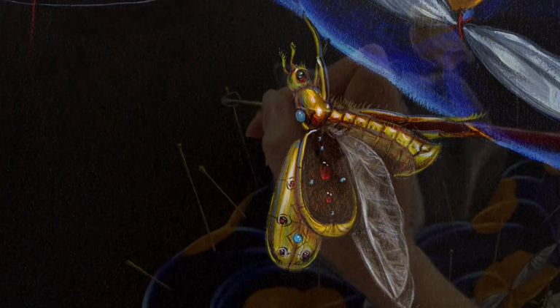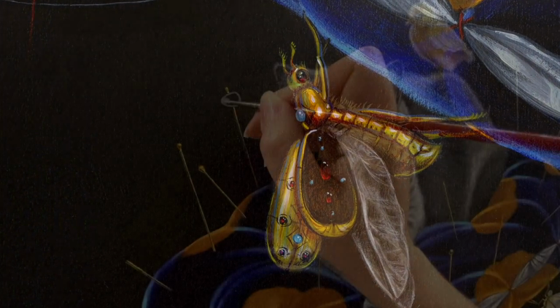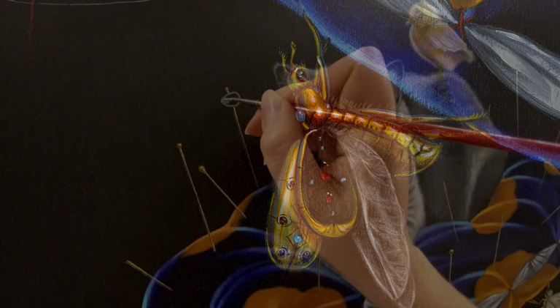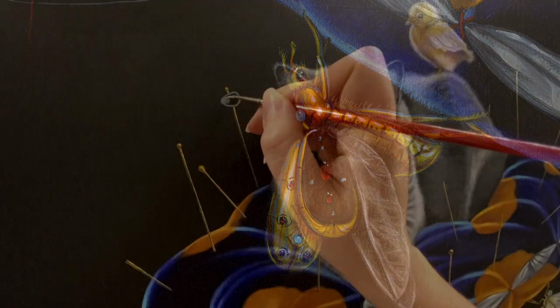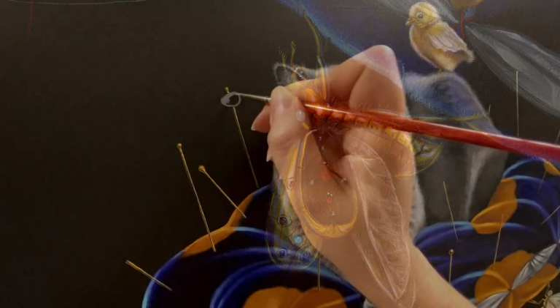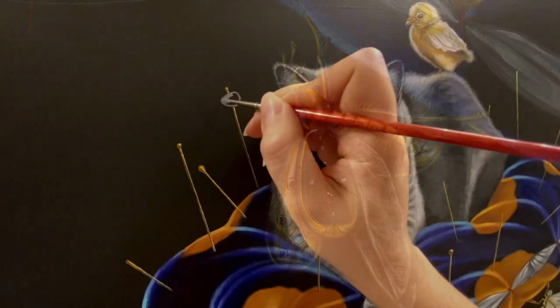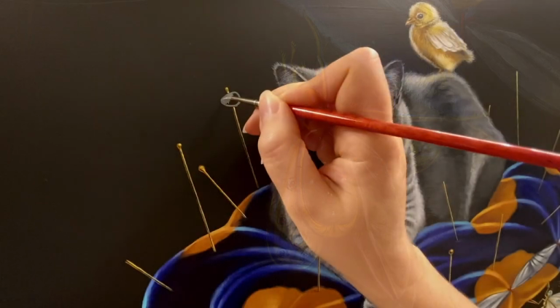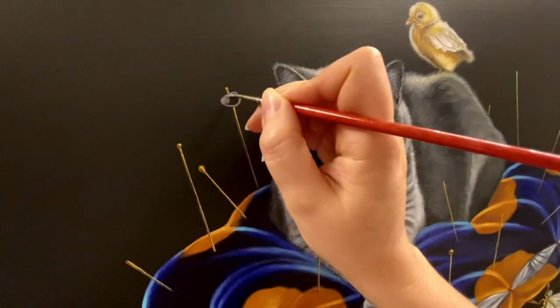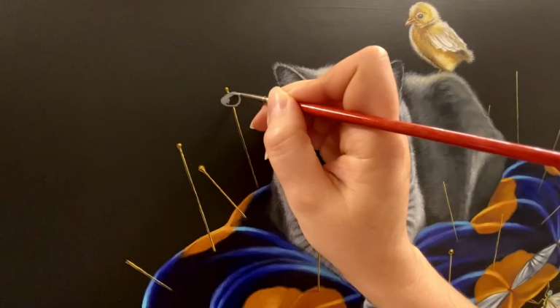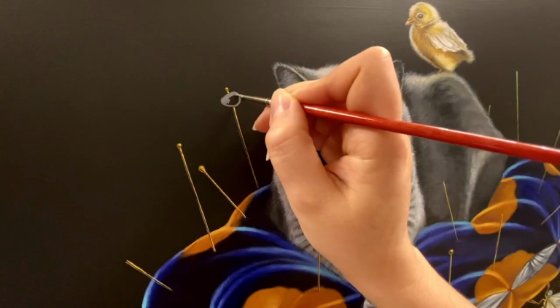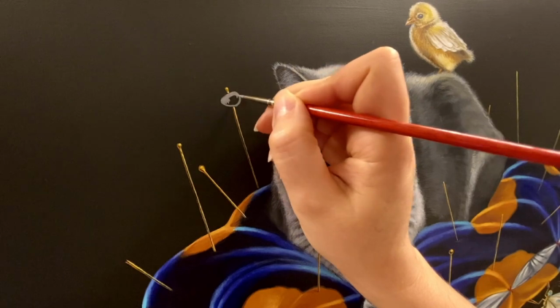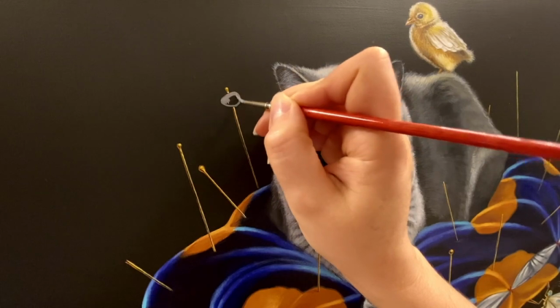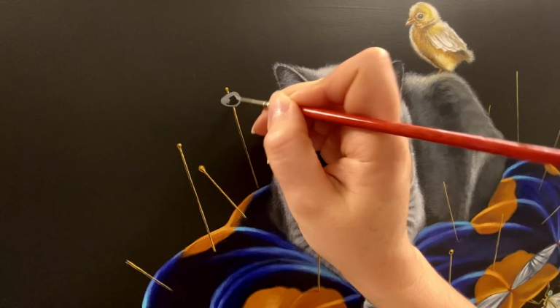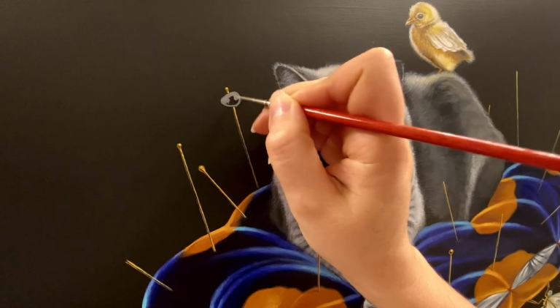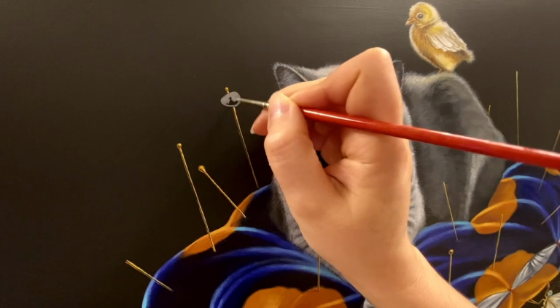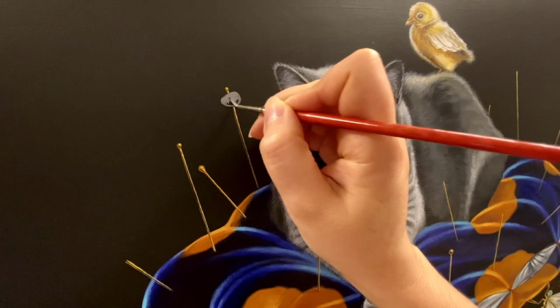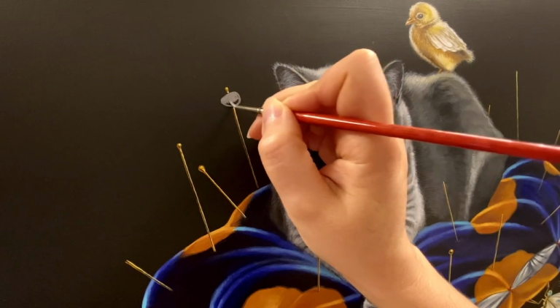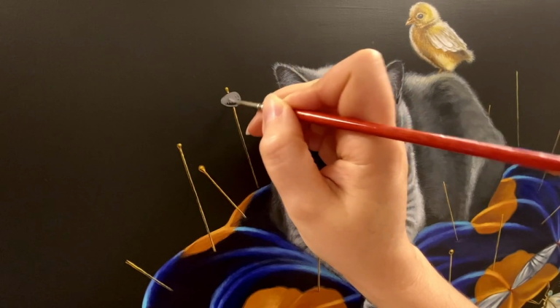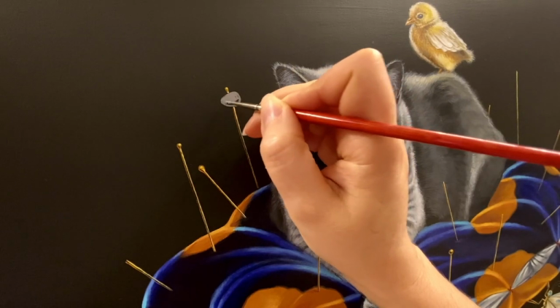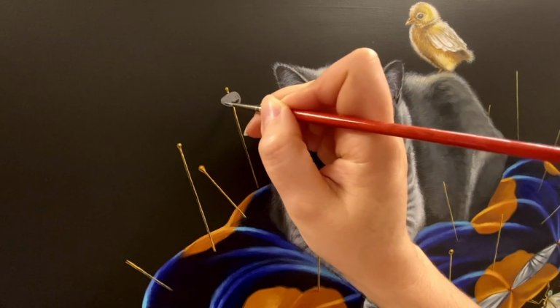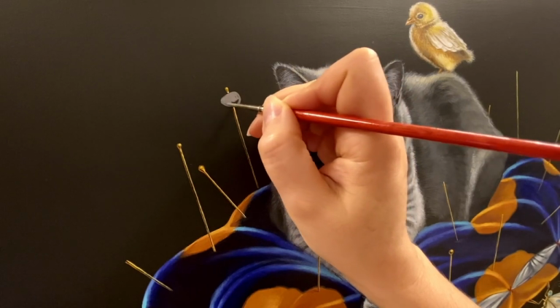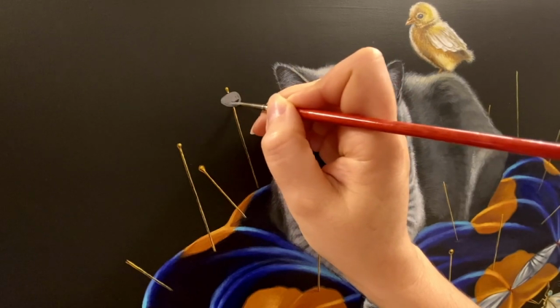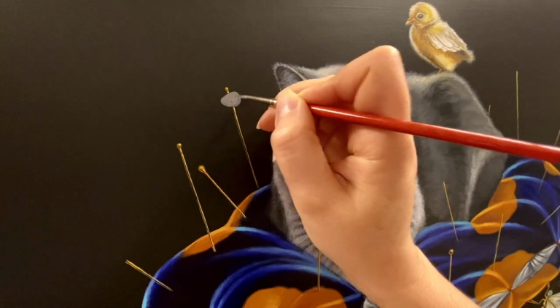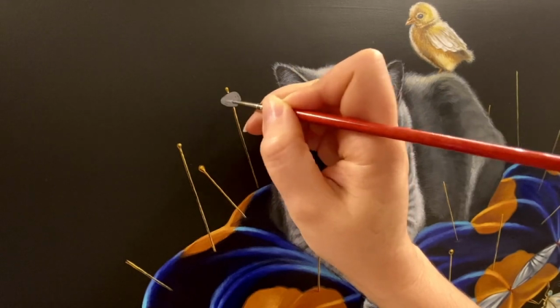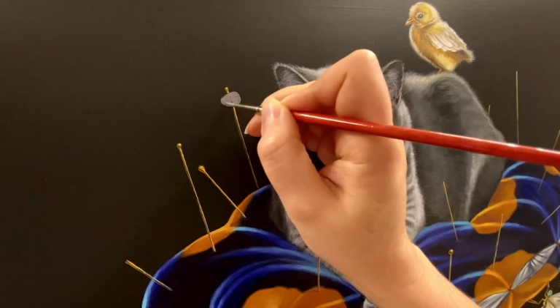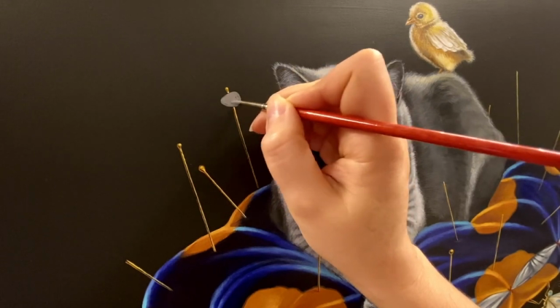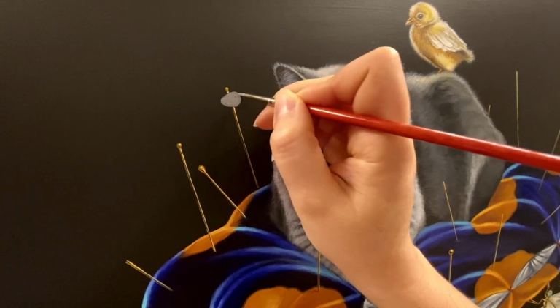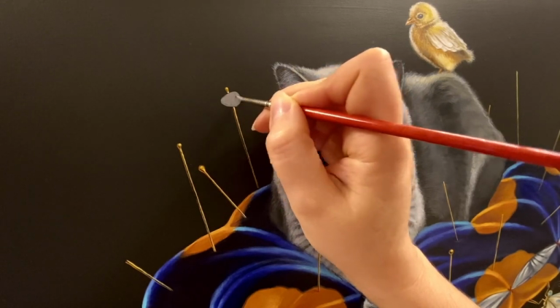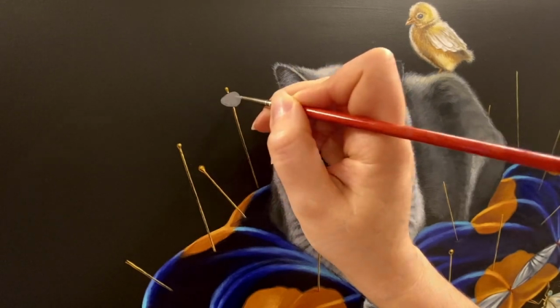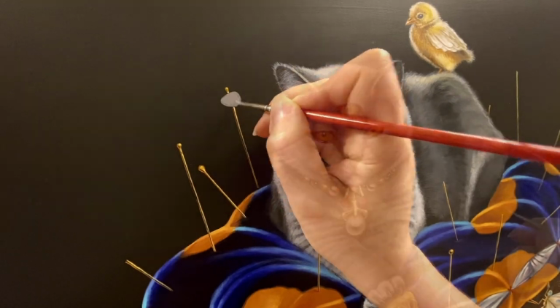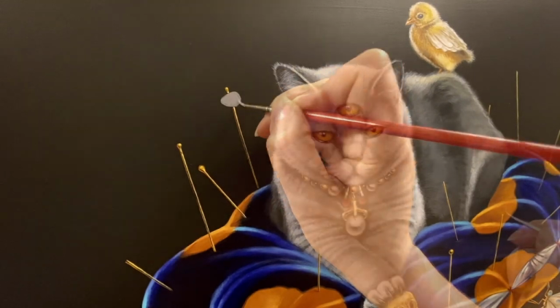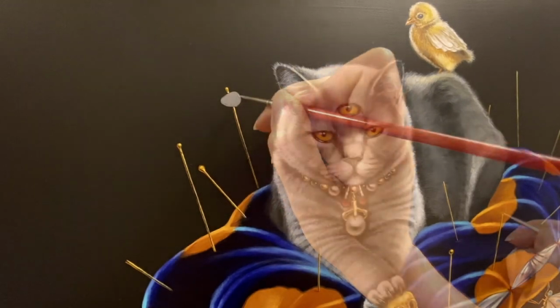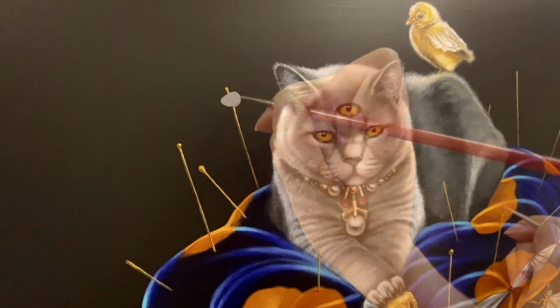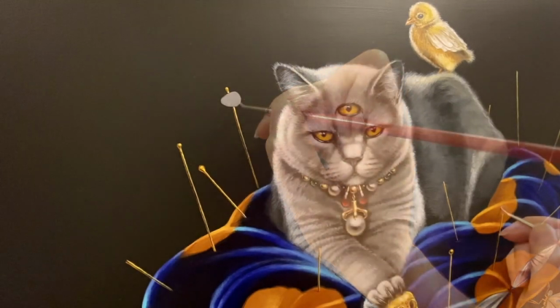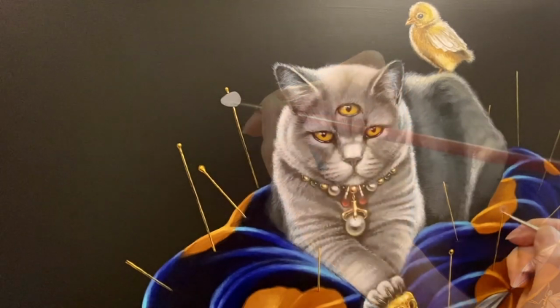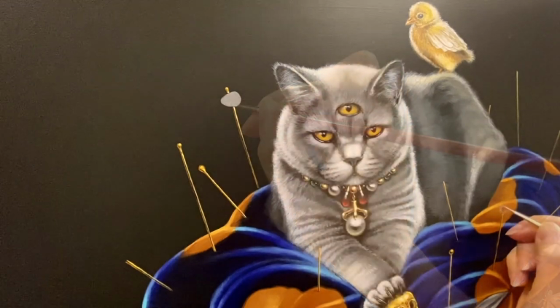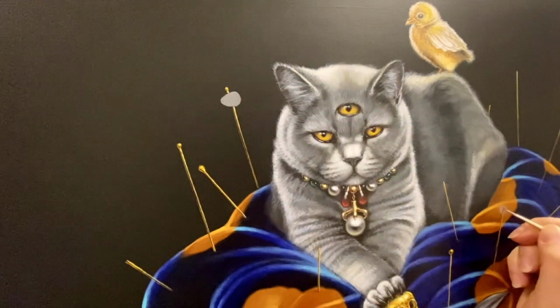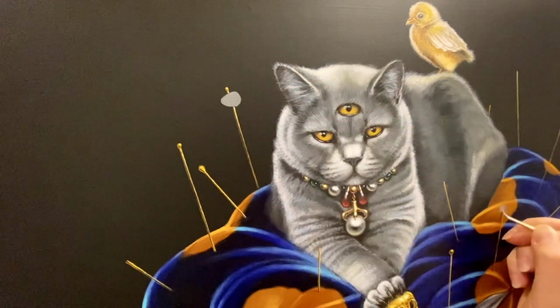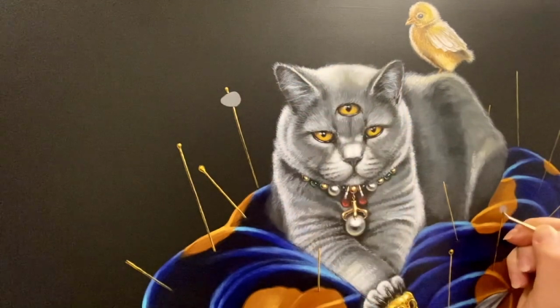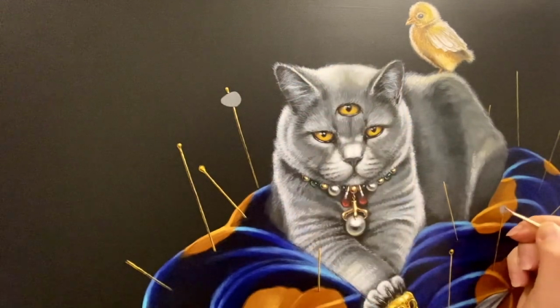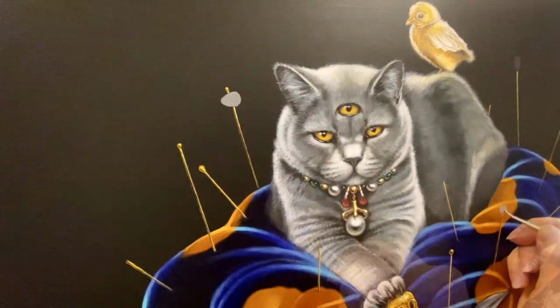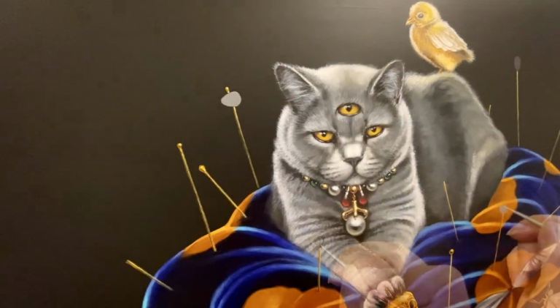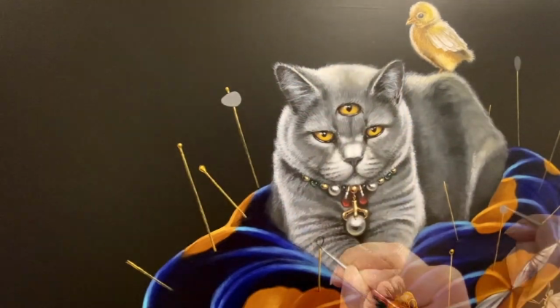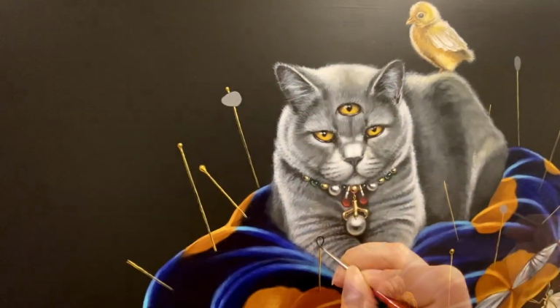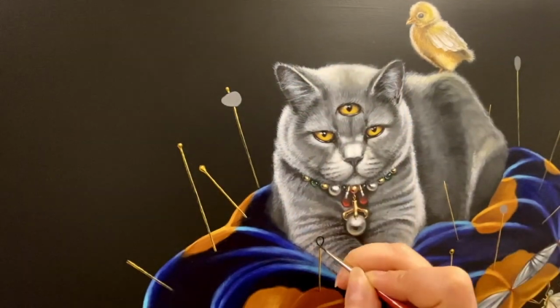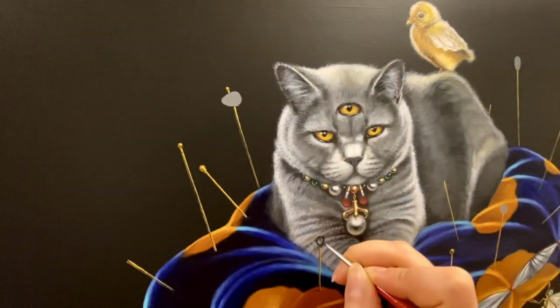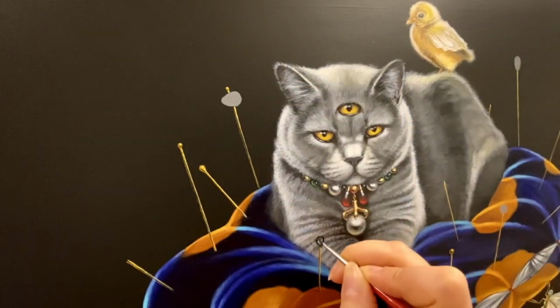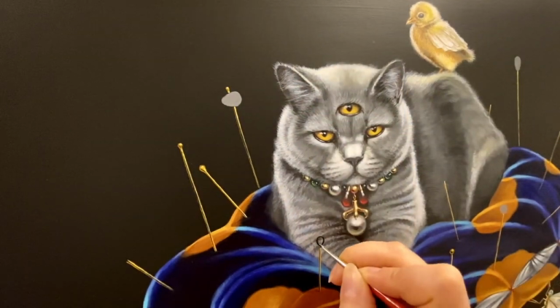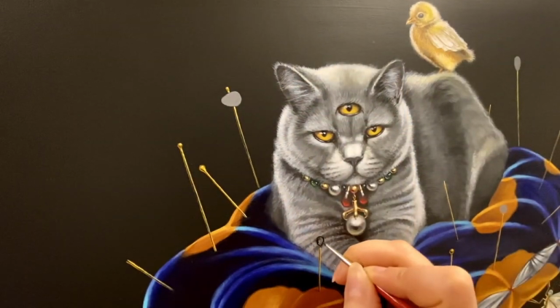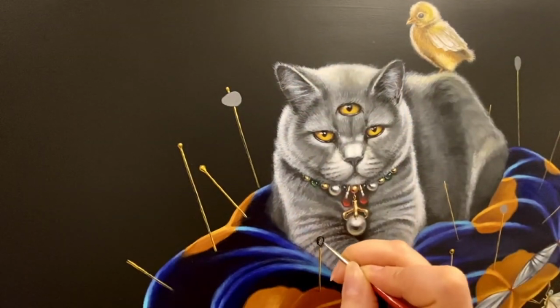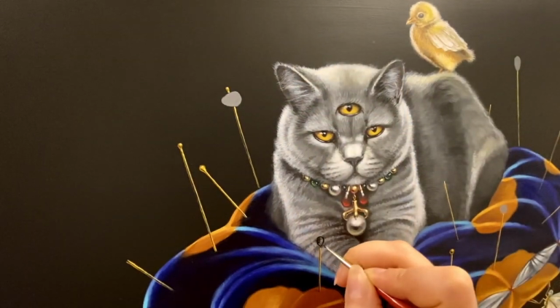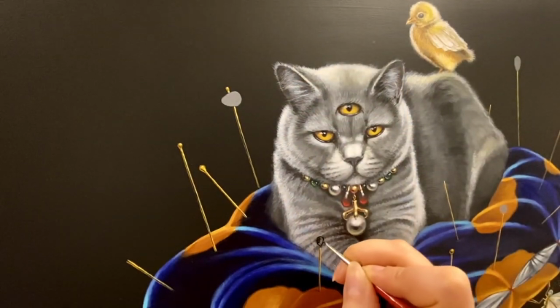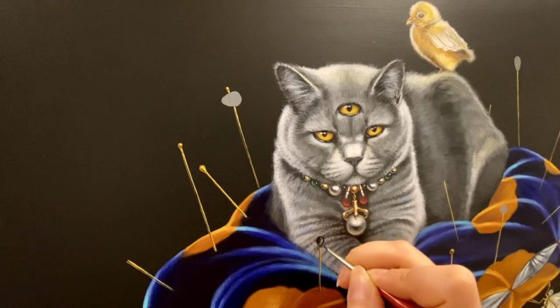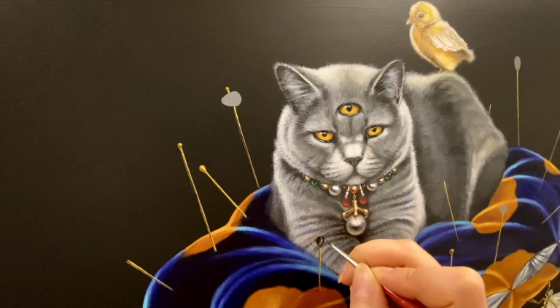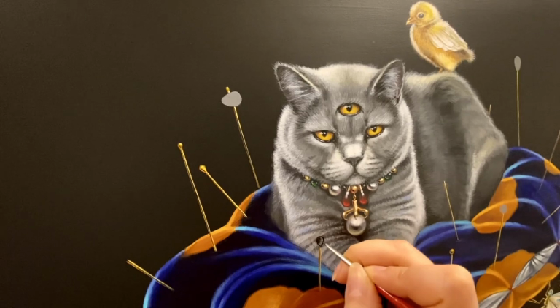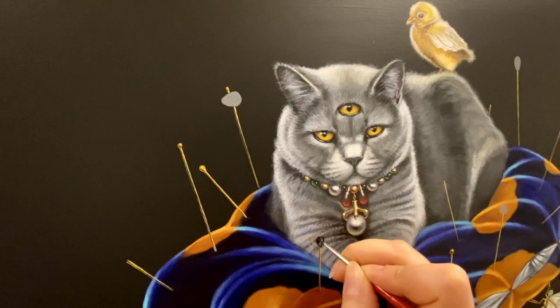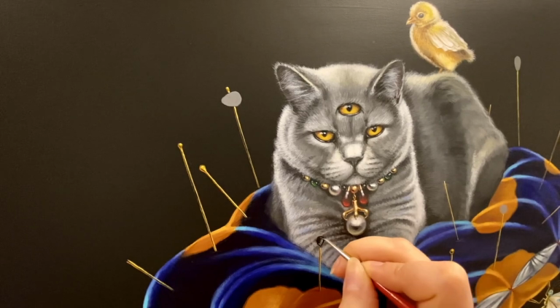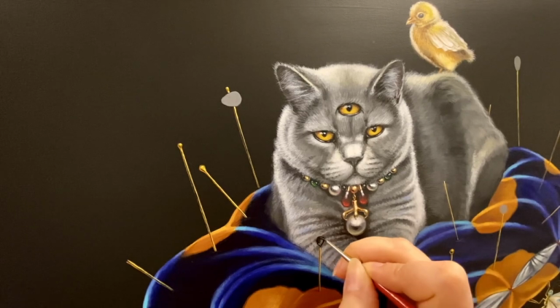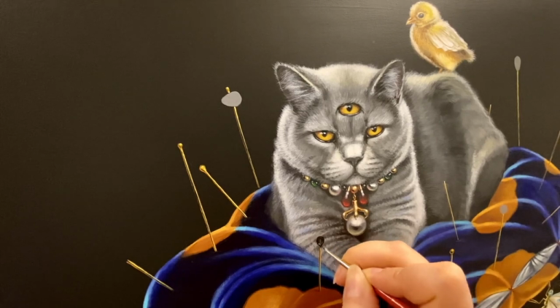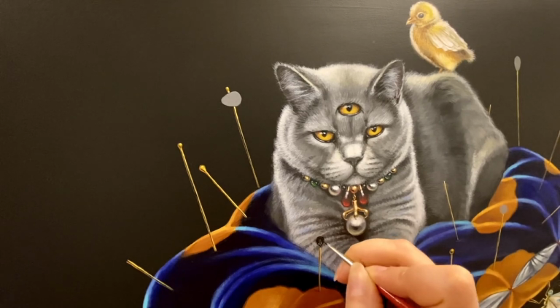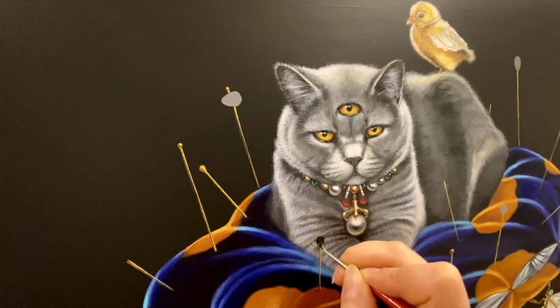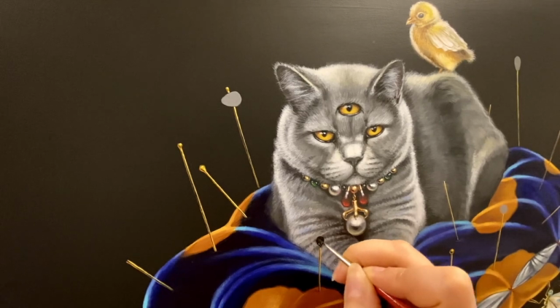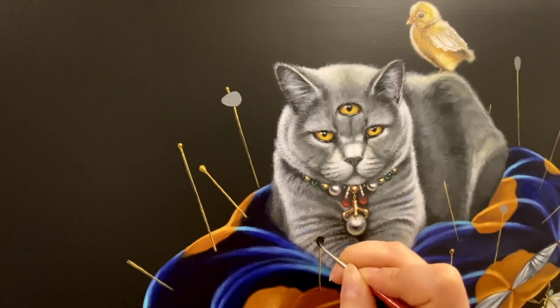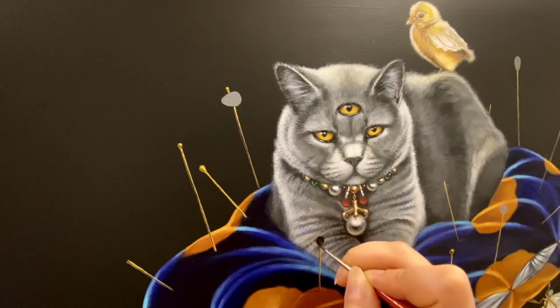And more details again — highlights, whiskers, little bits of stress.